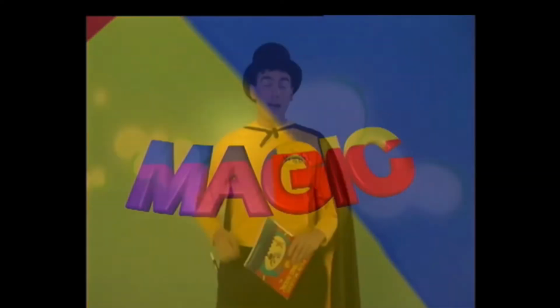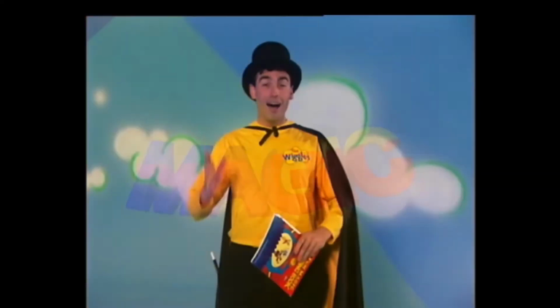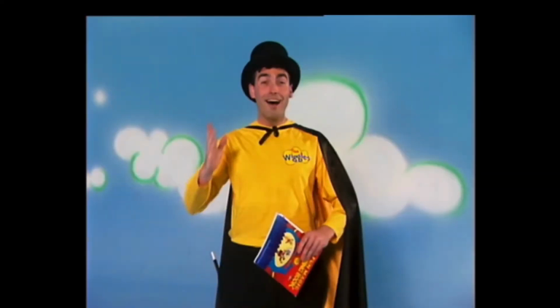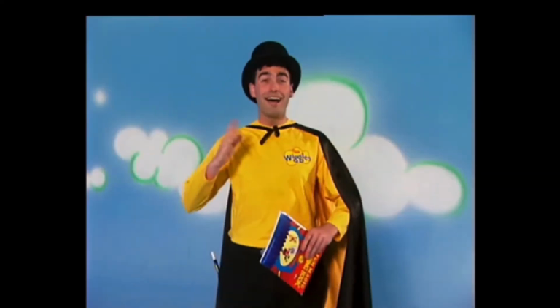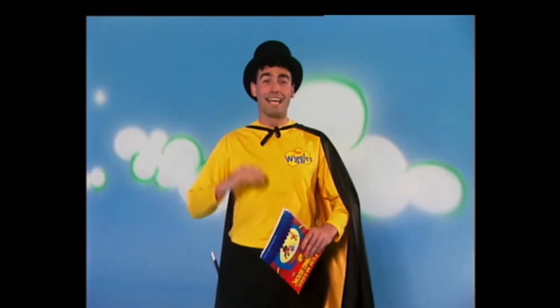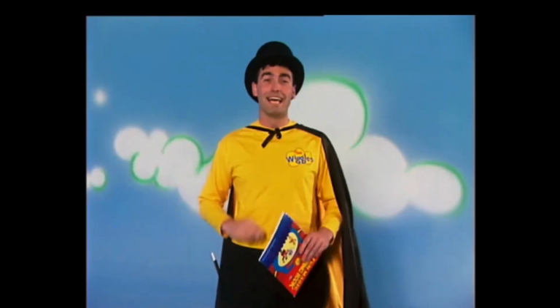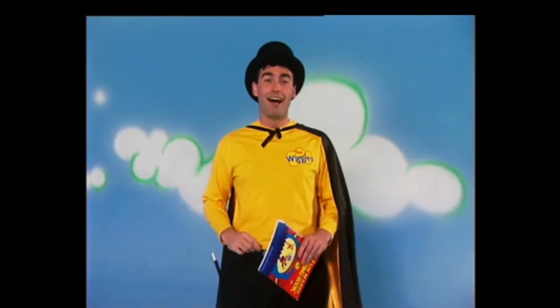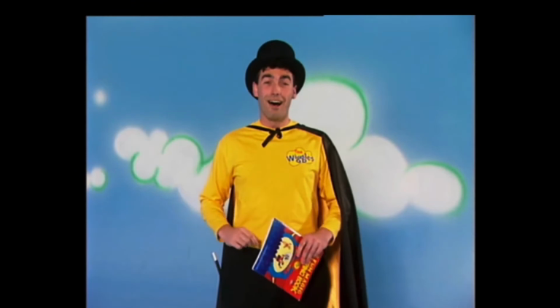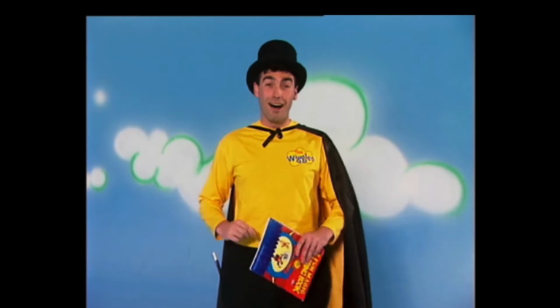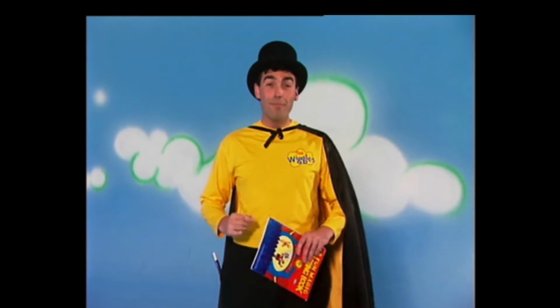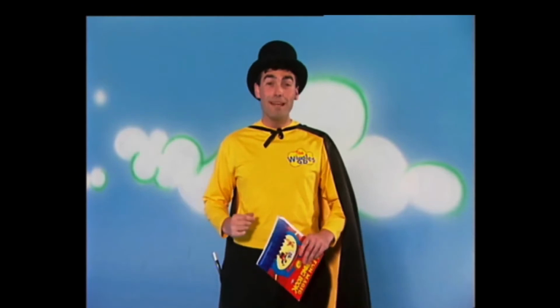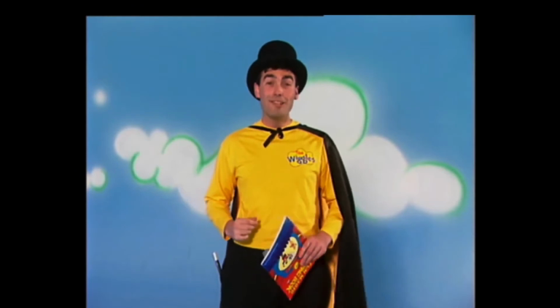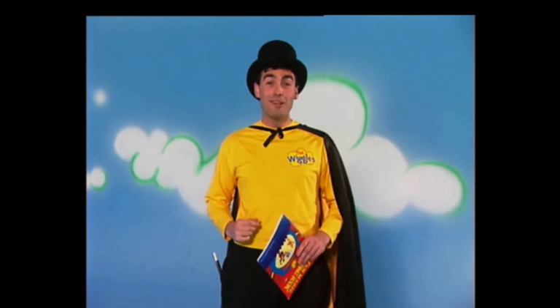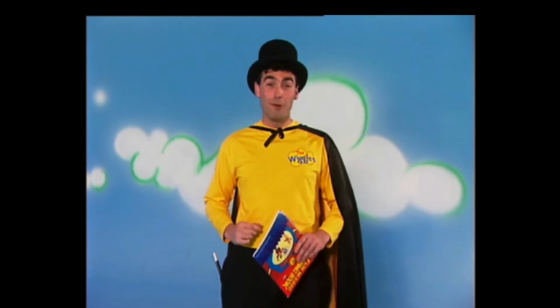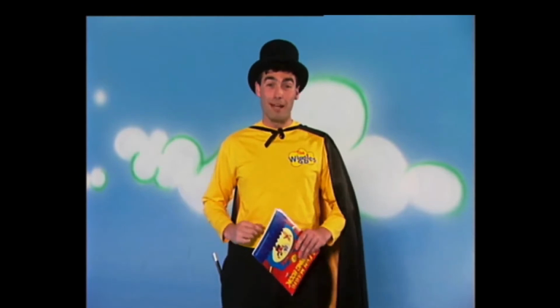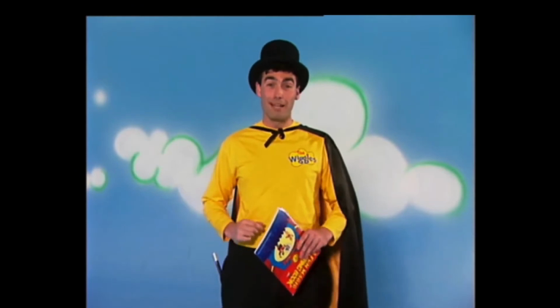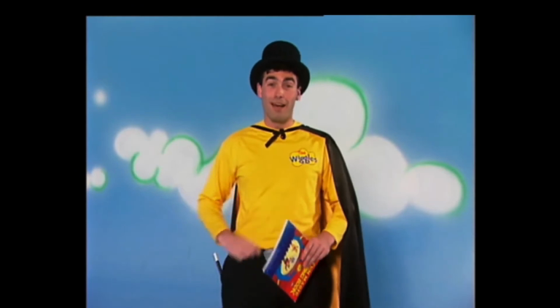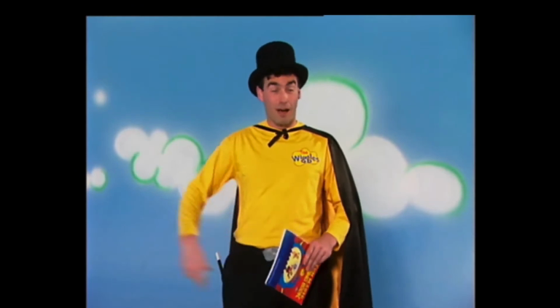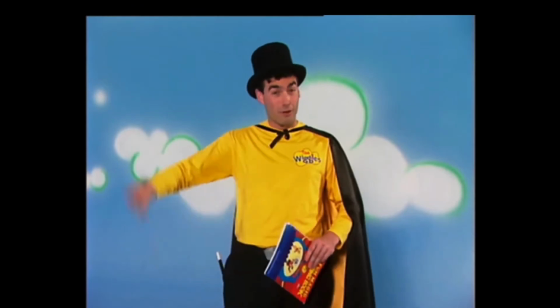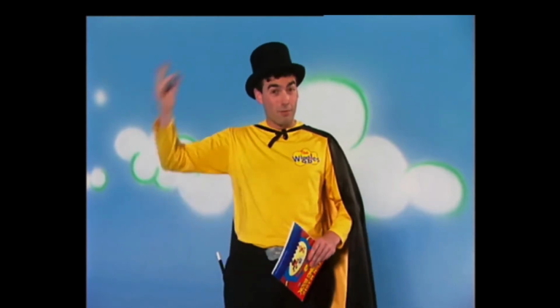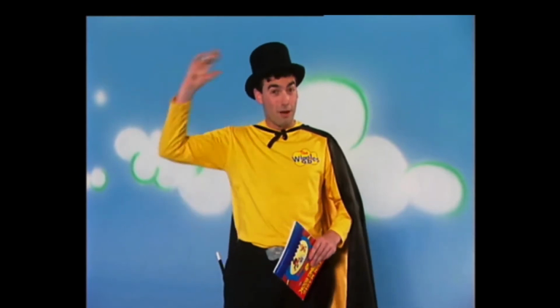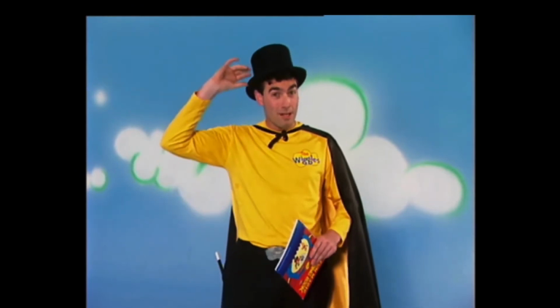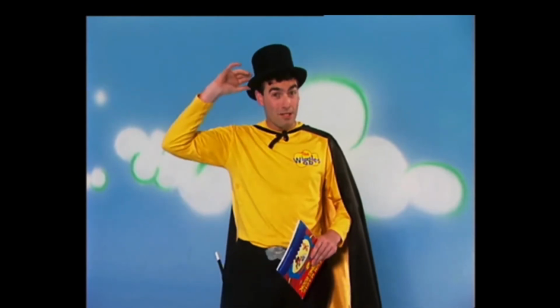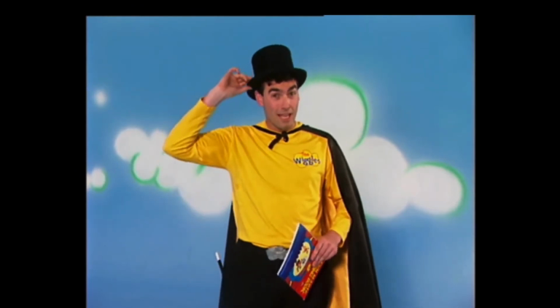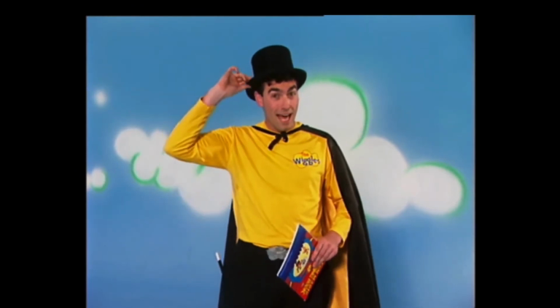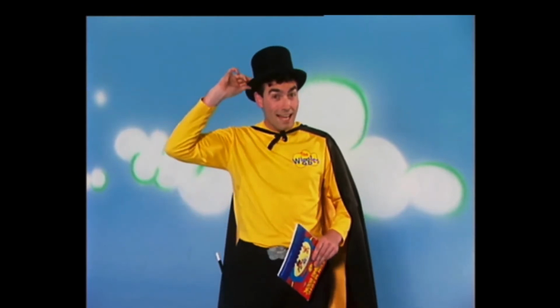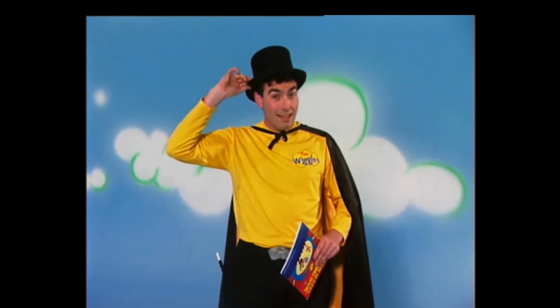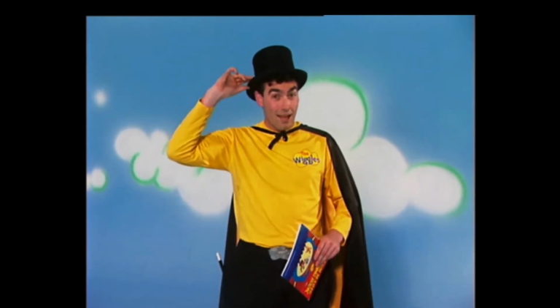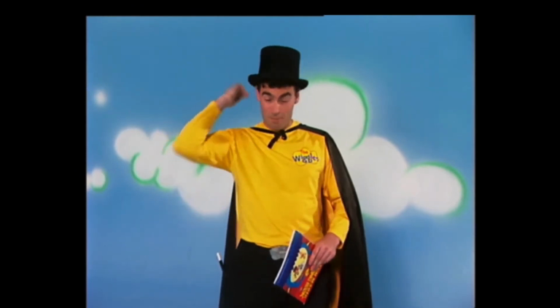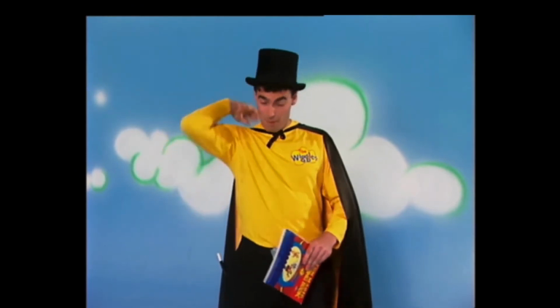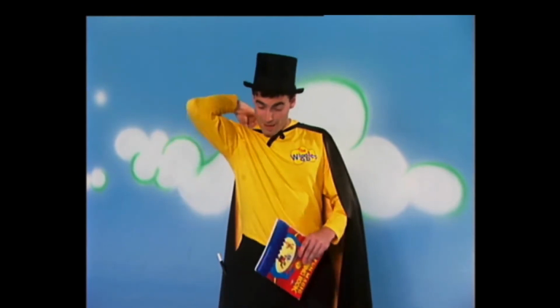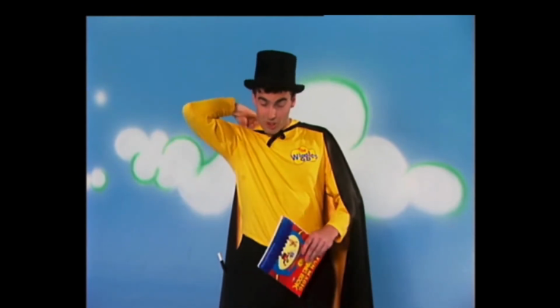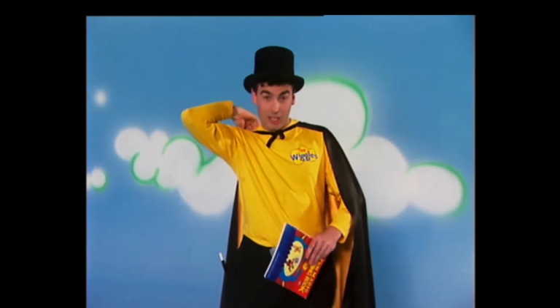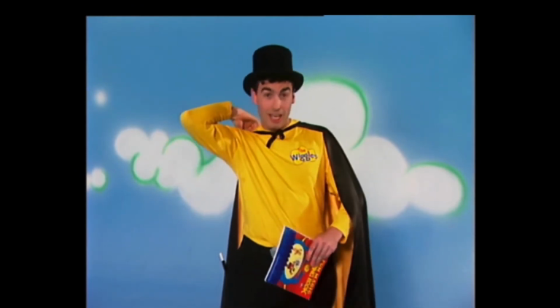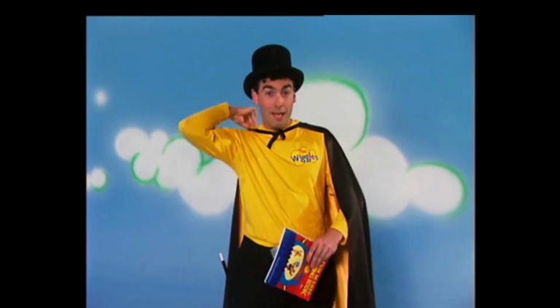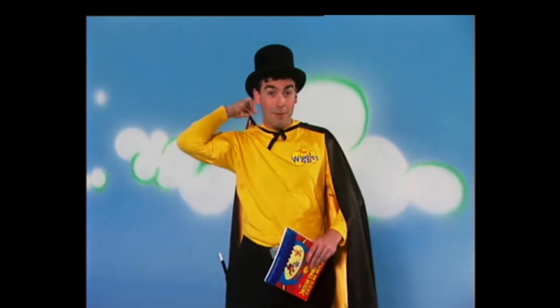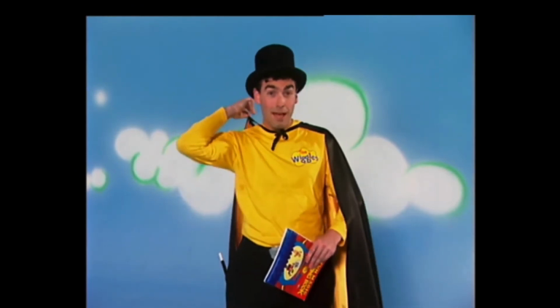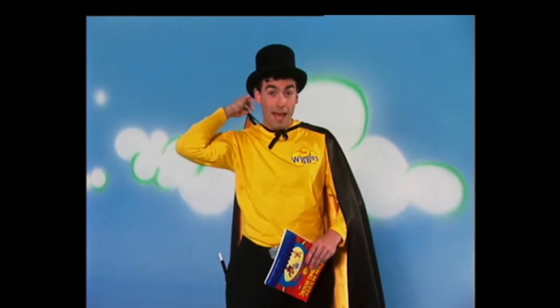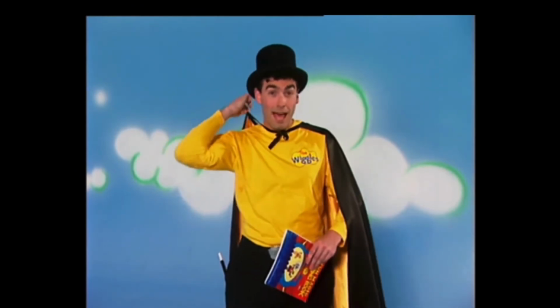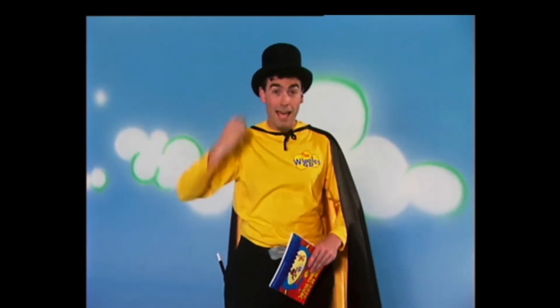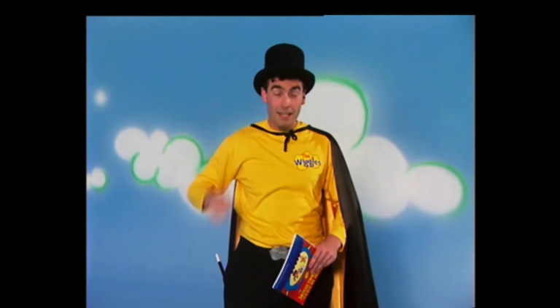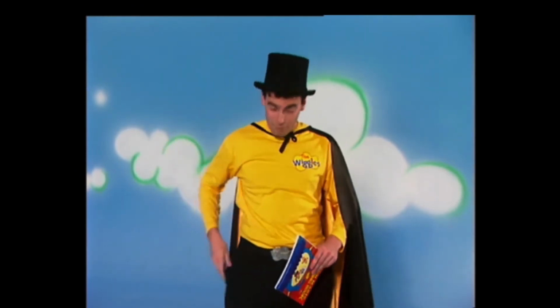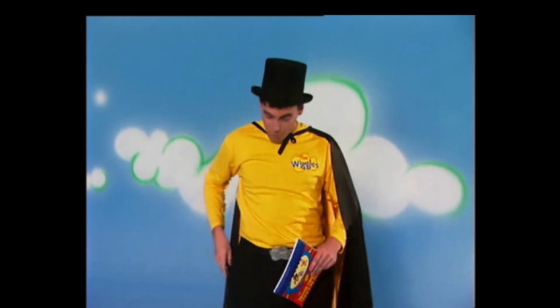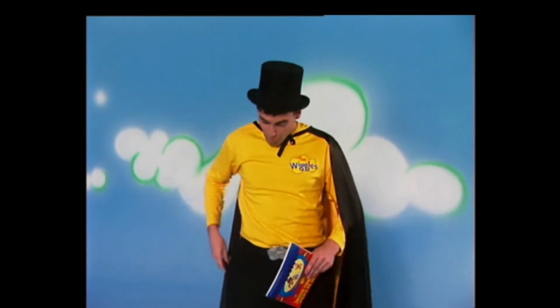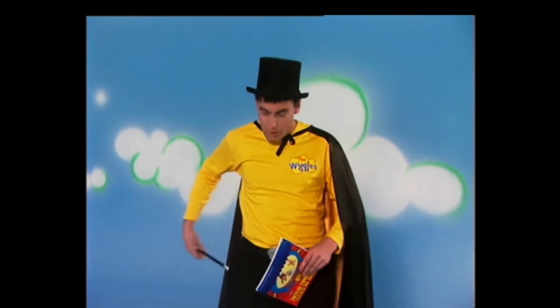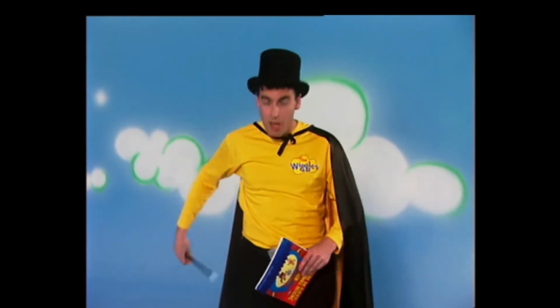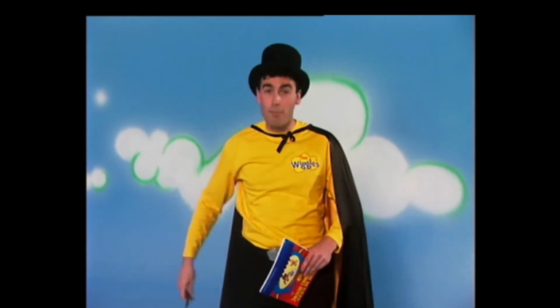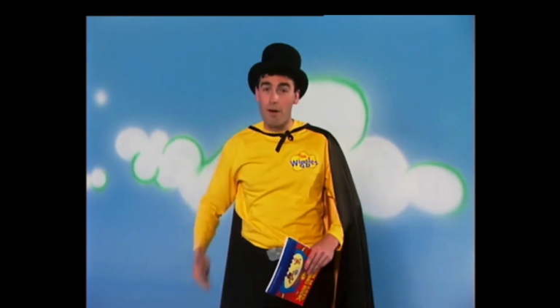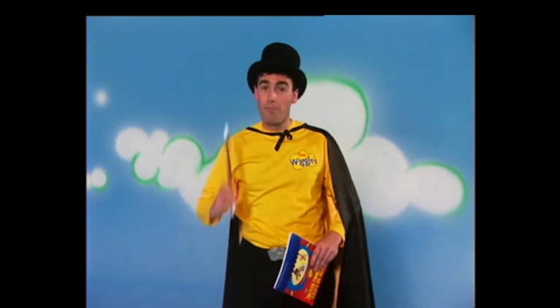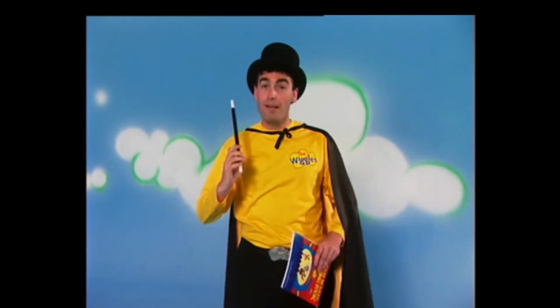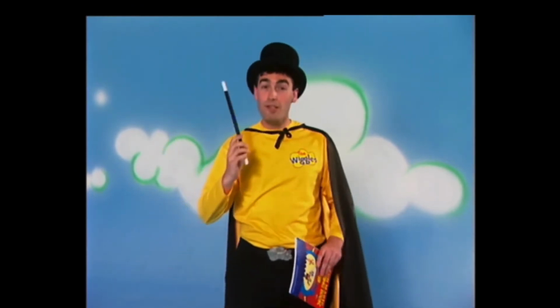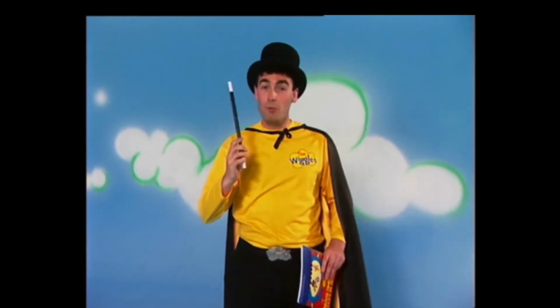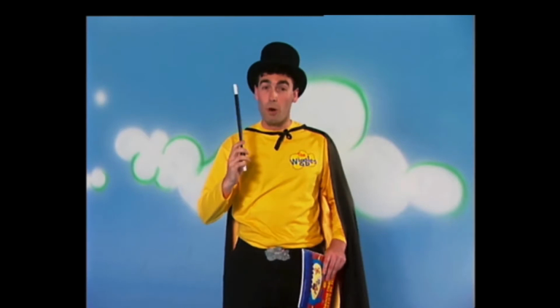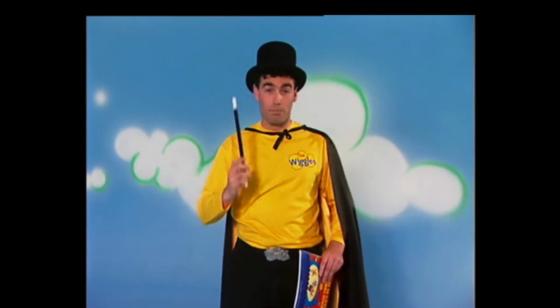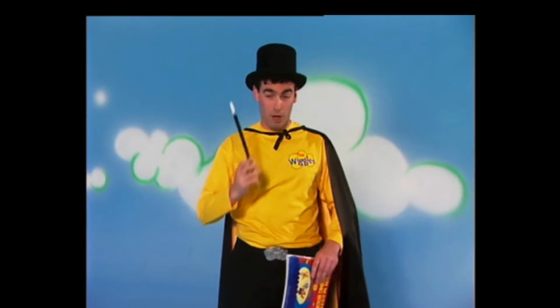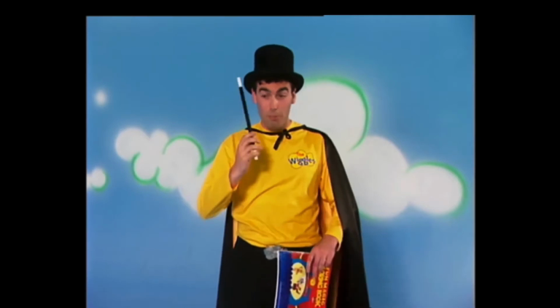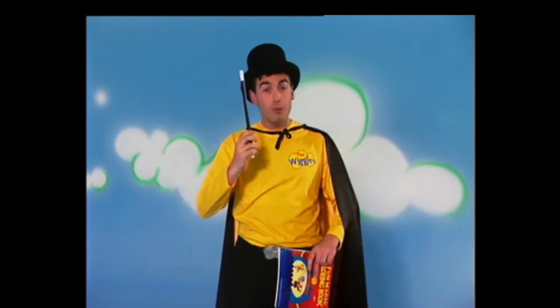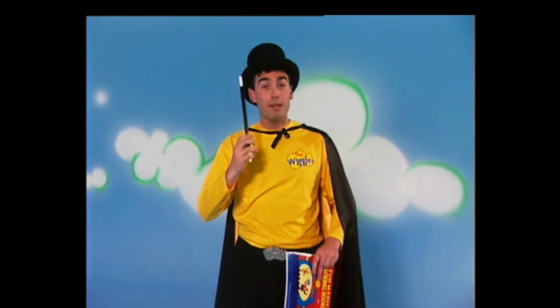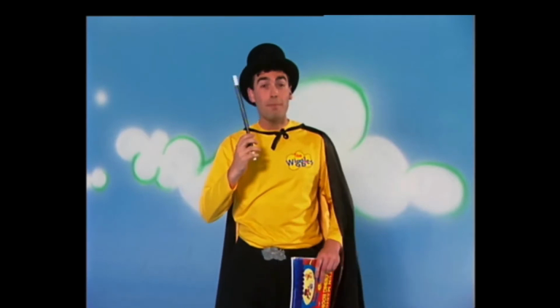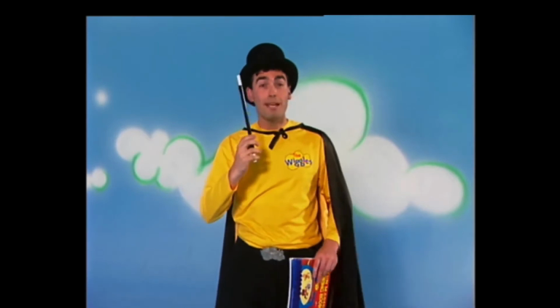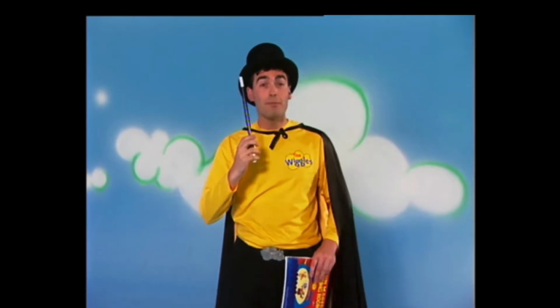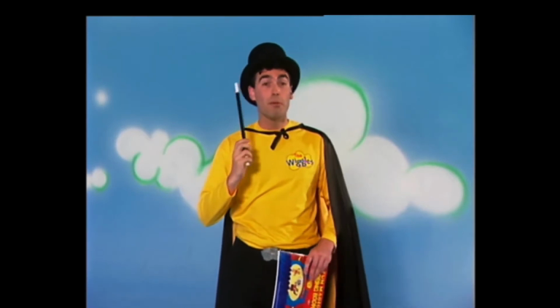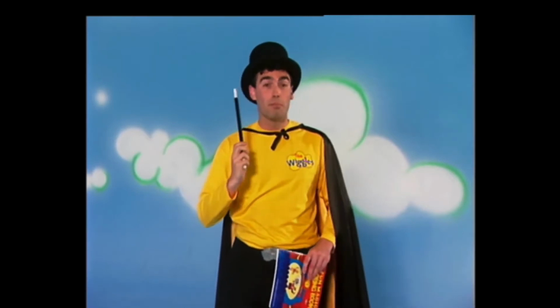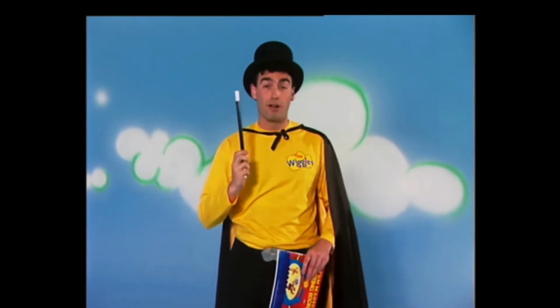Hi, I'm Magic Greg. I've got my magic hat, my magic cape, and of course my magic wand, but I'll put that back in my pocket.